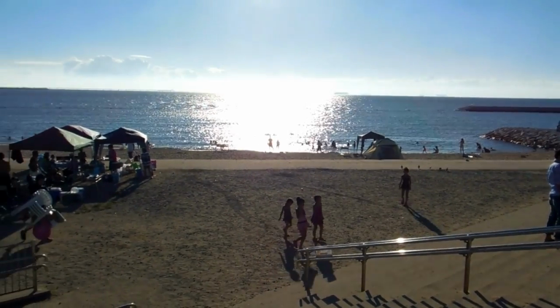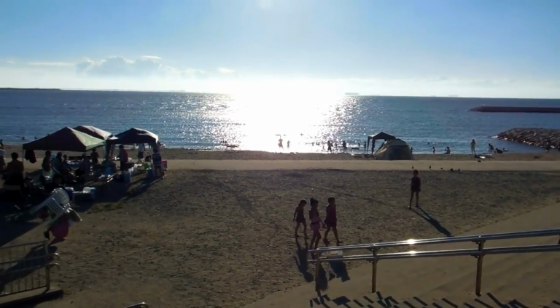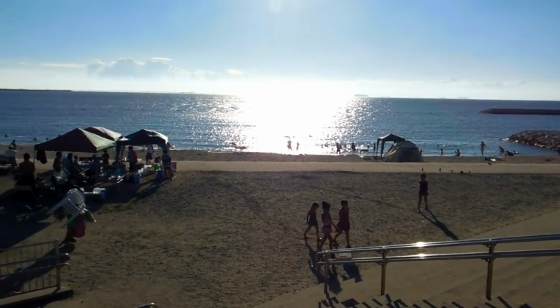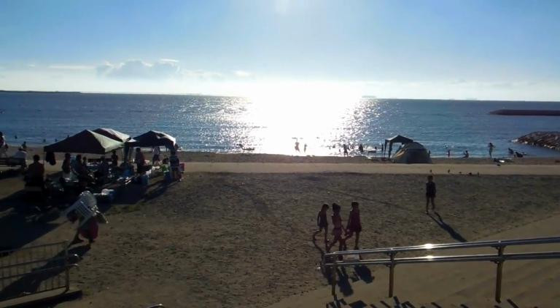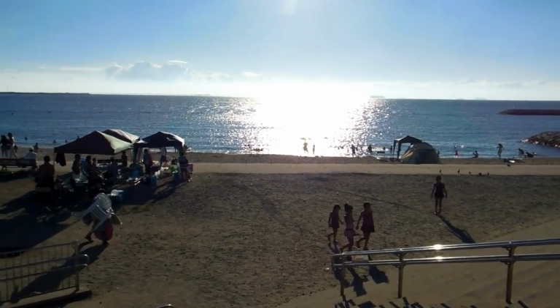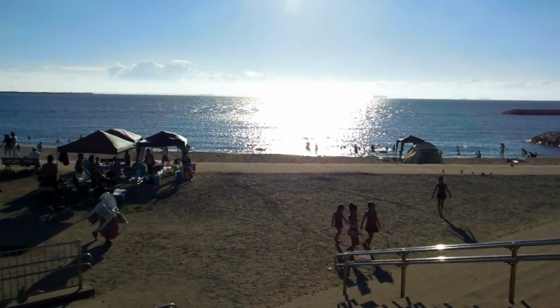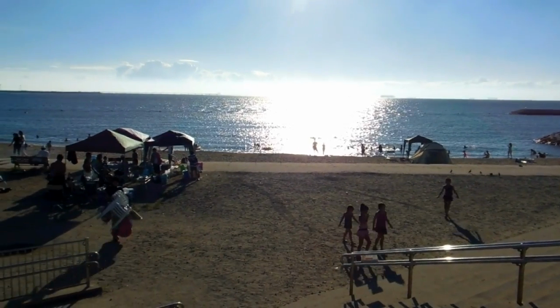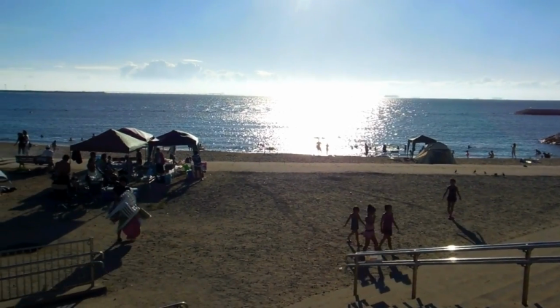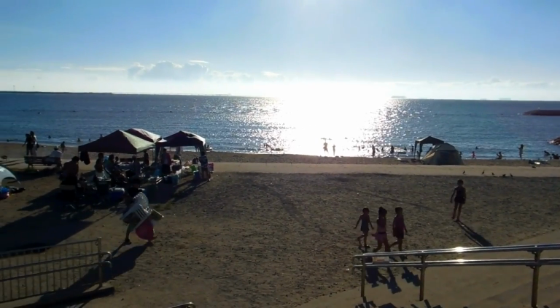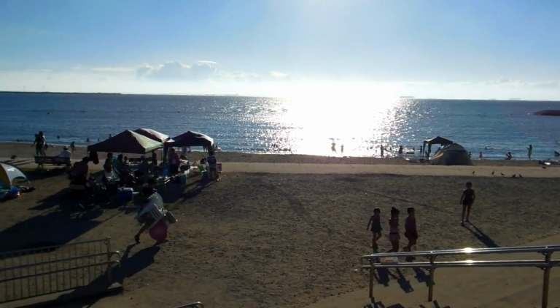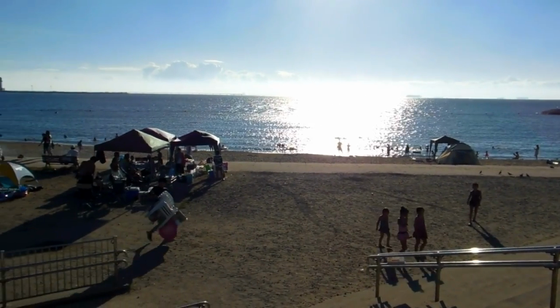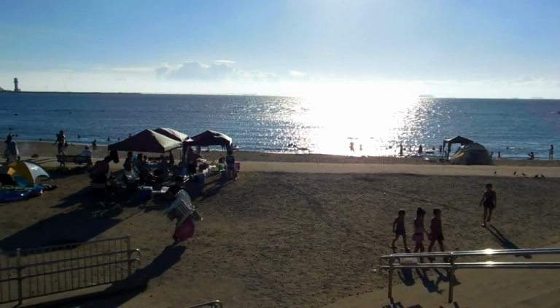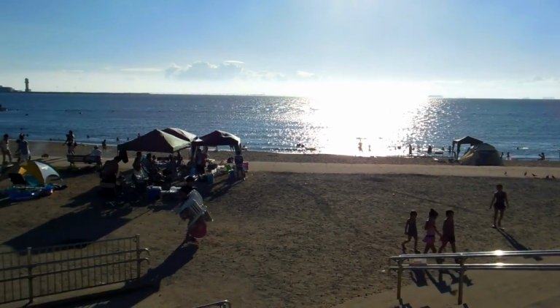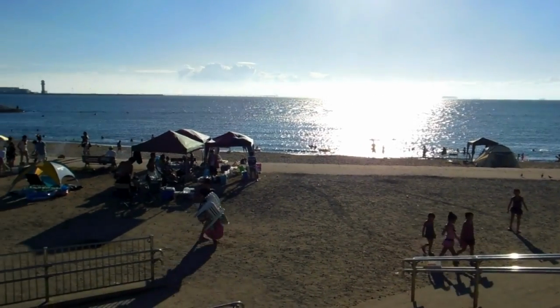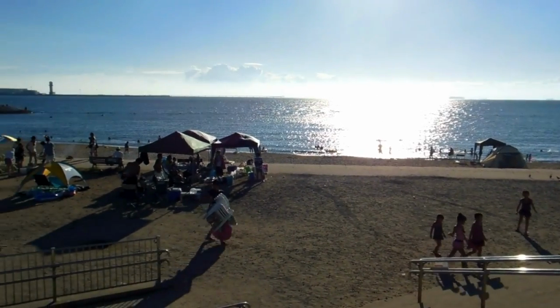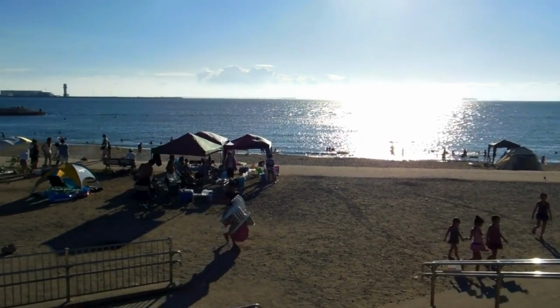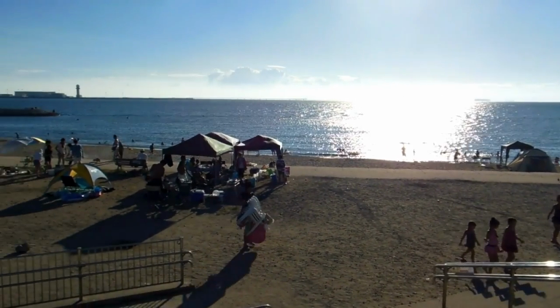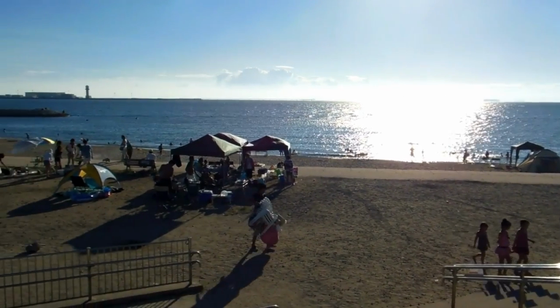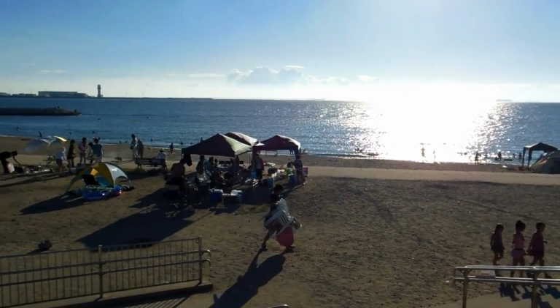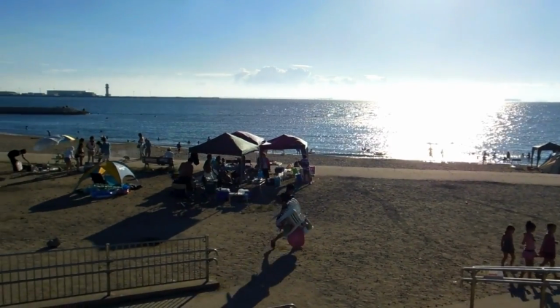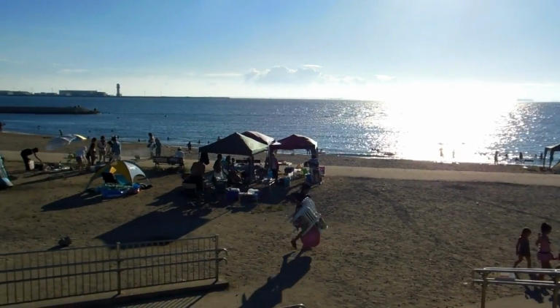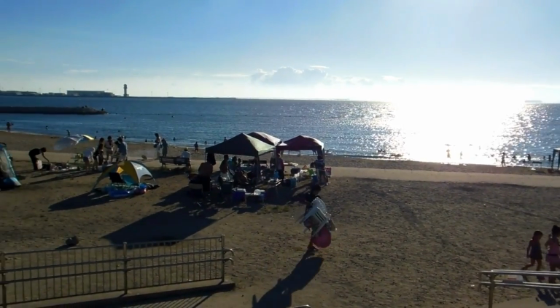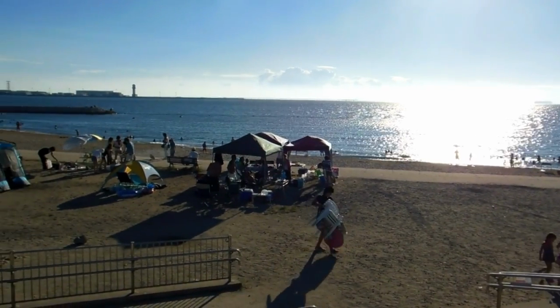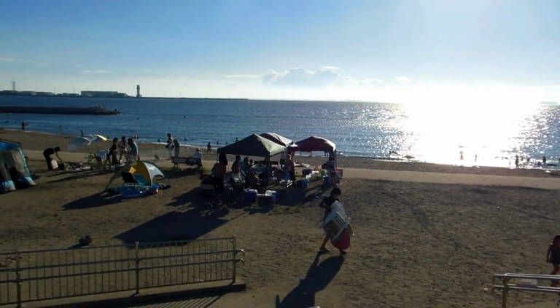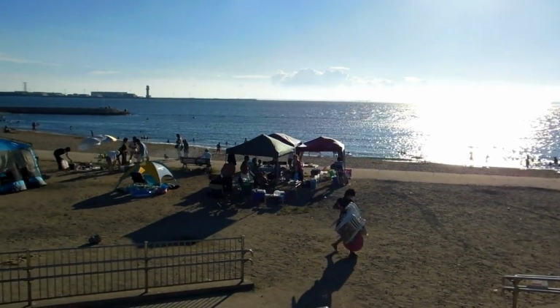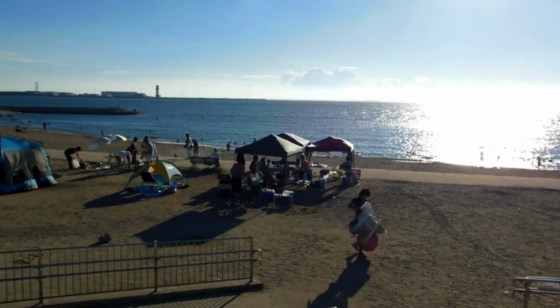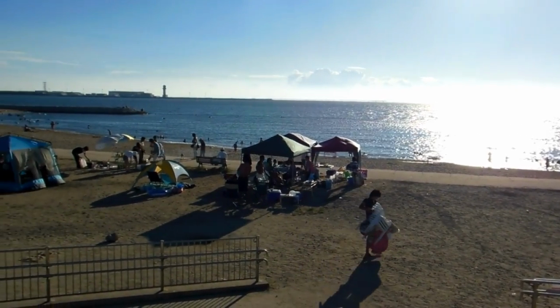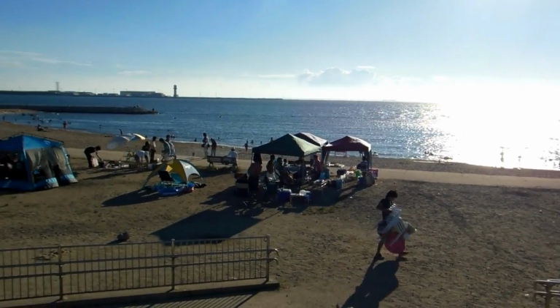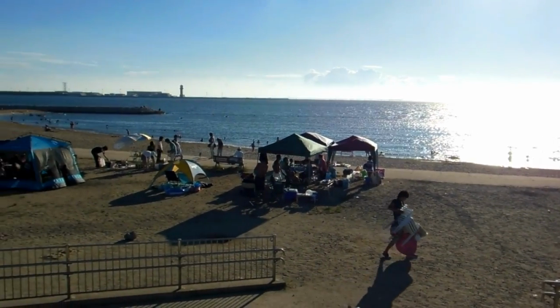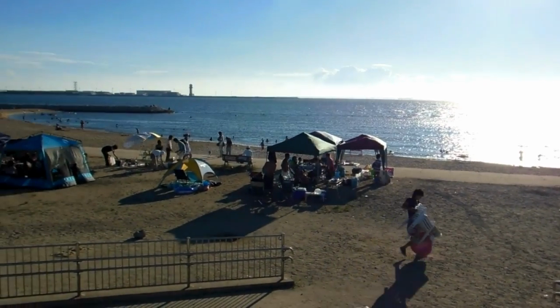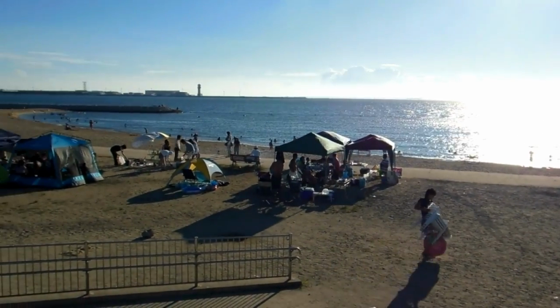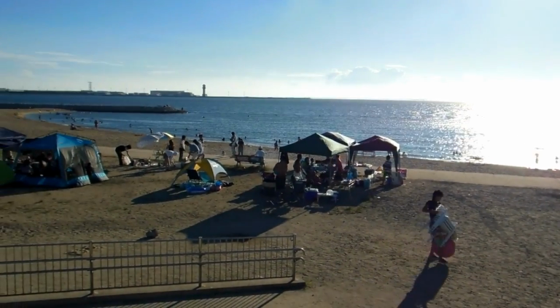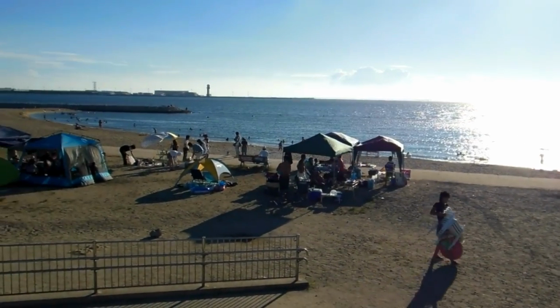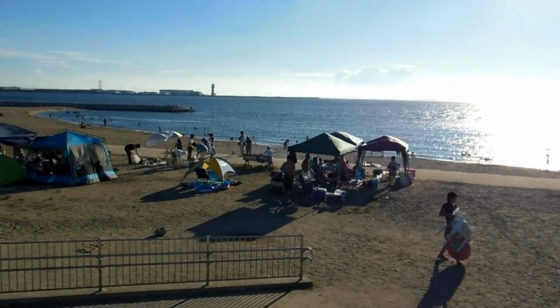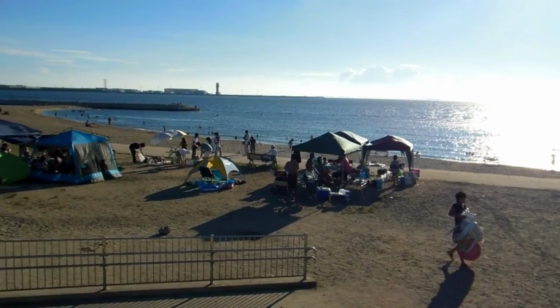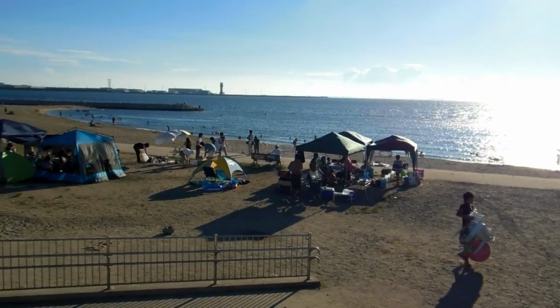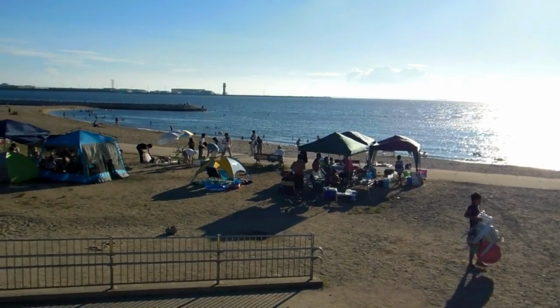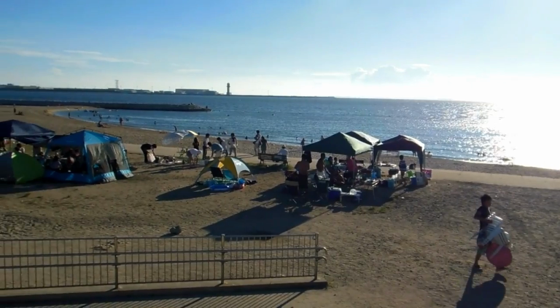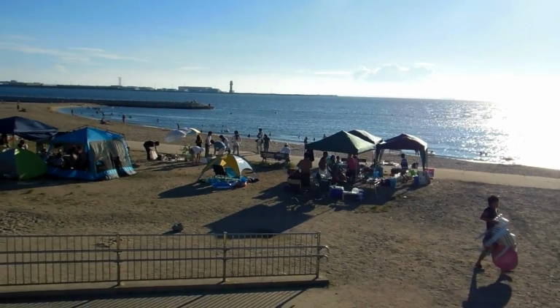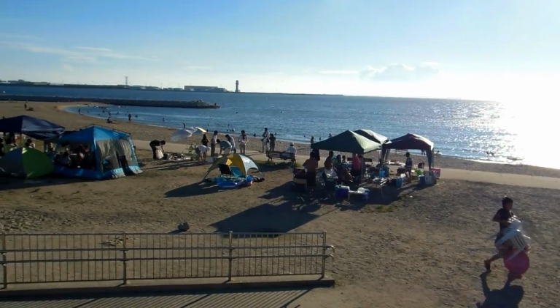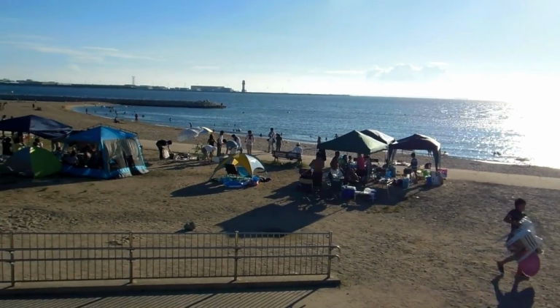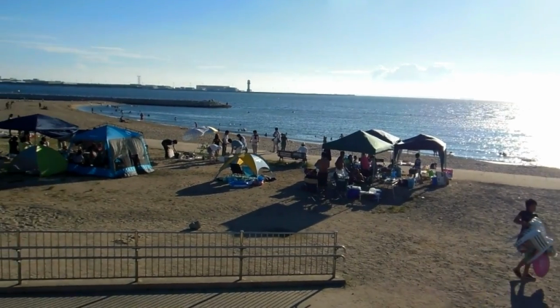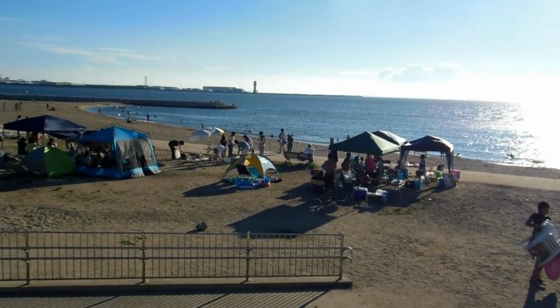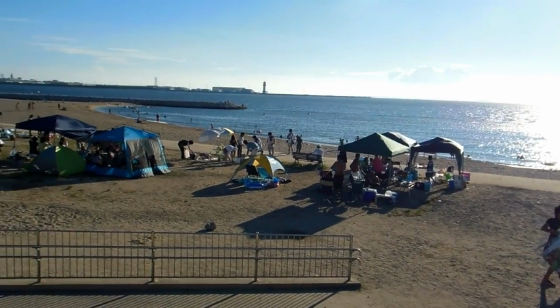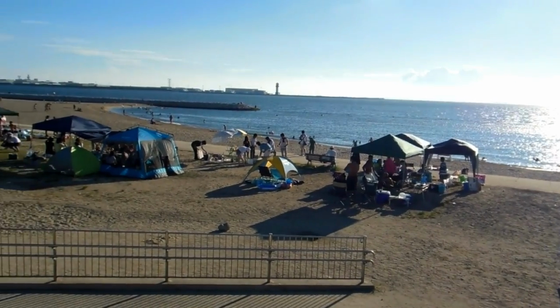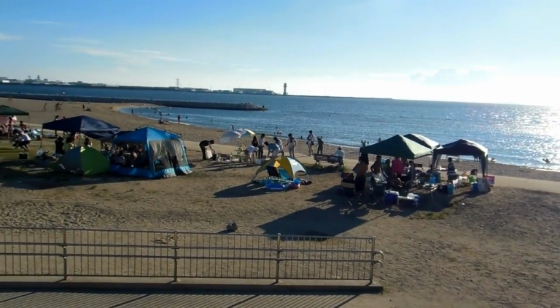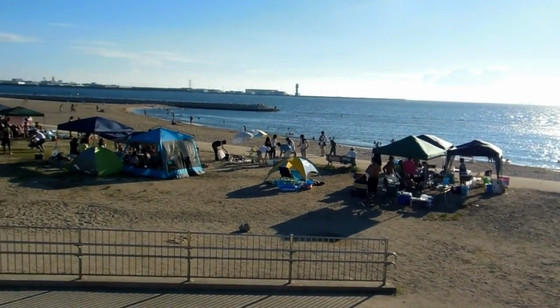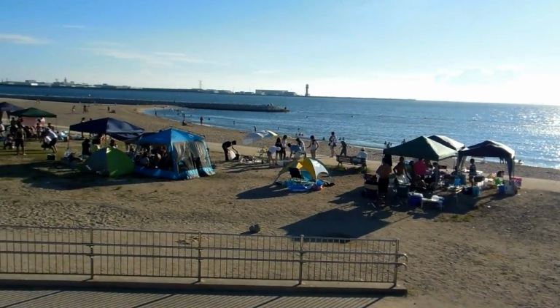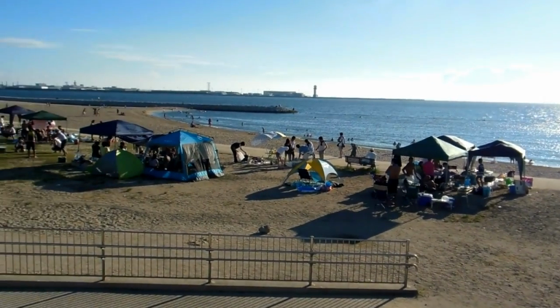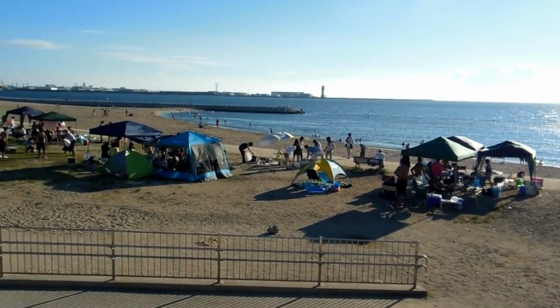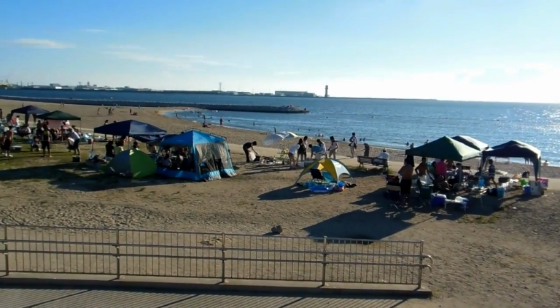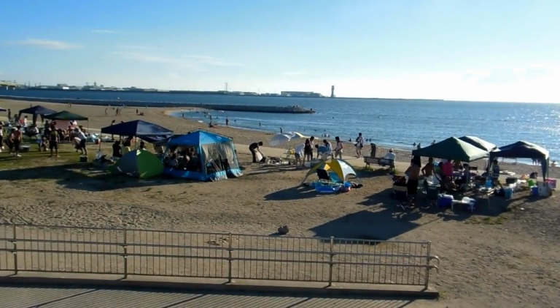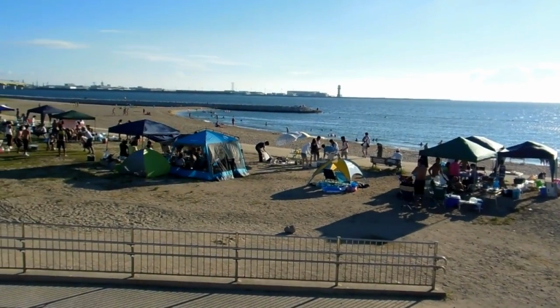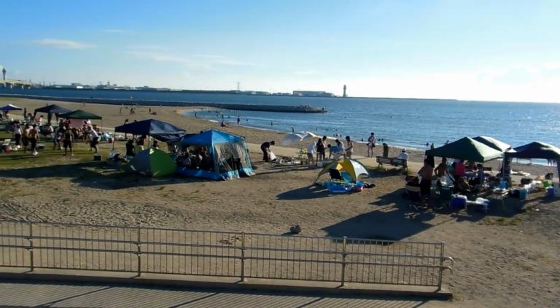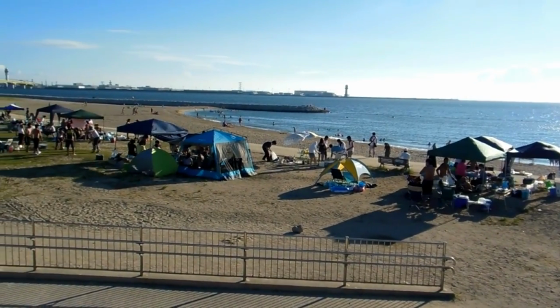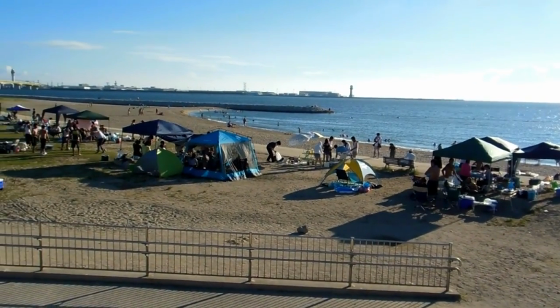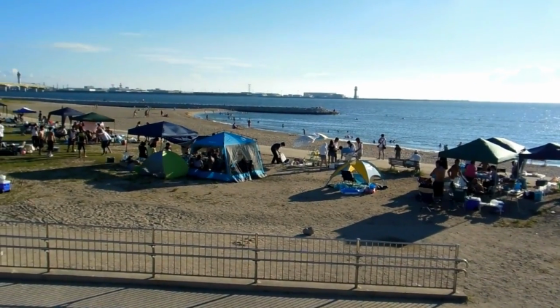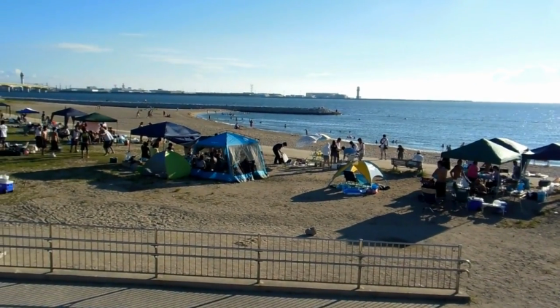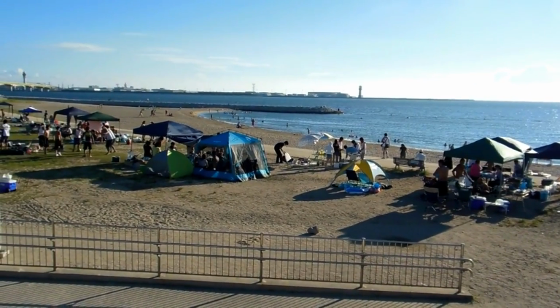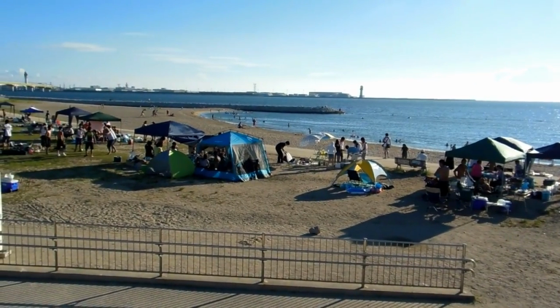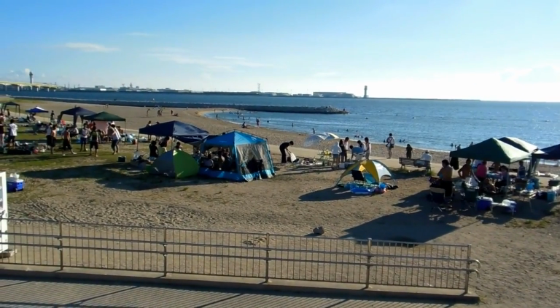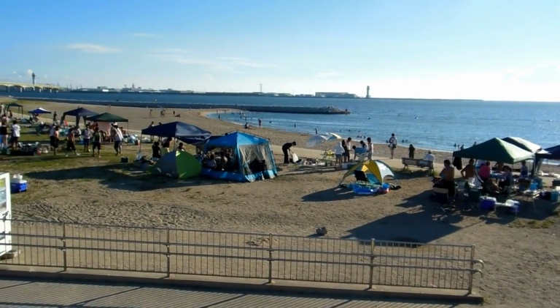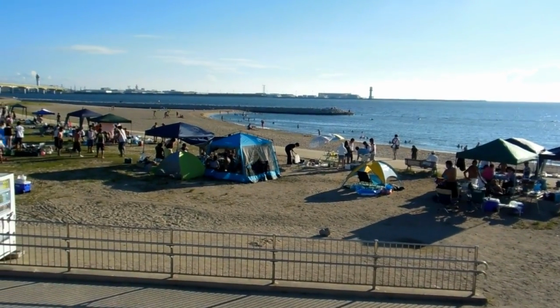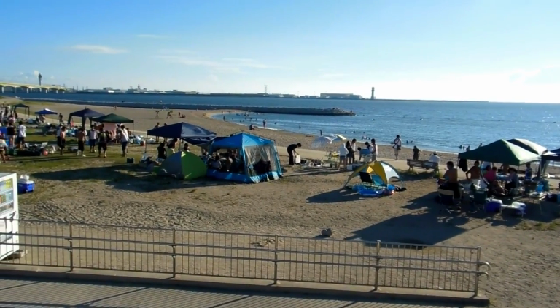Hey guys, just a little bit of a trip to a Japanese beach — a fairly average little beach on Honshu.